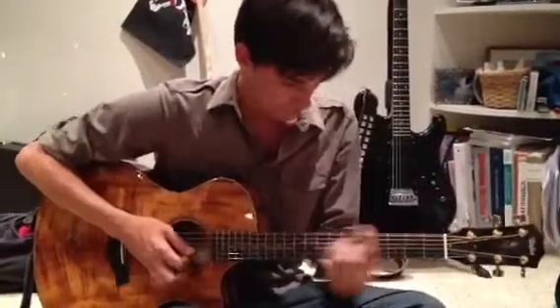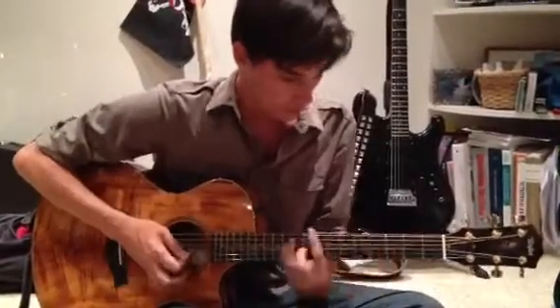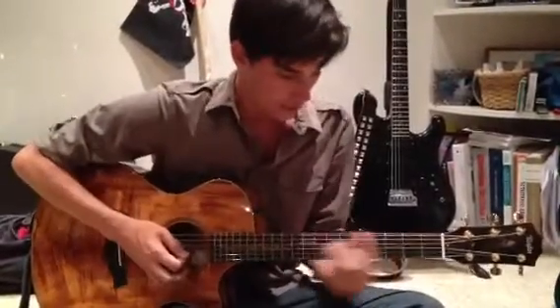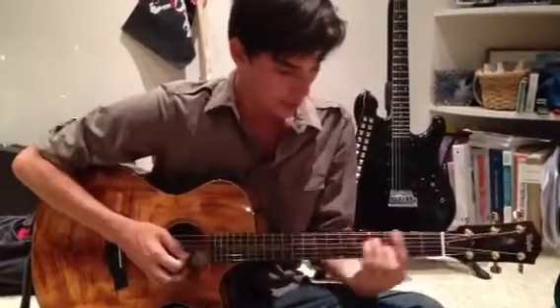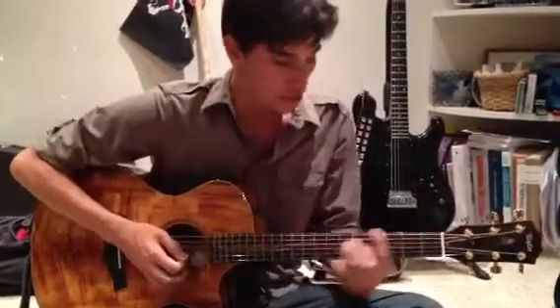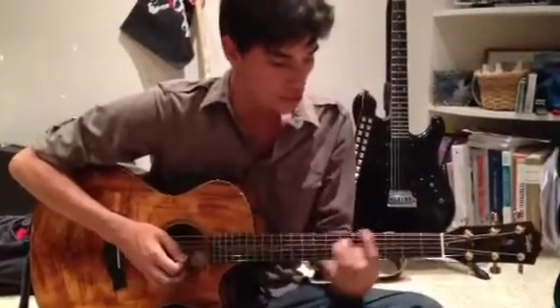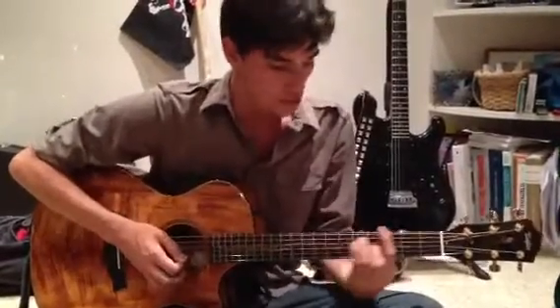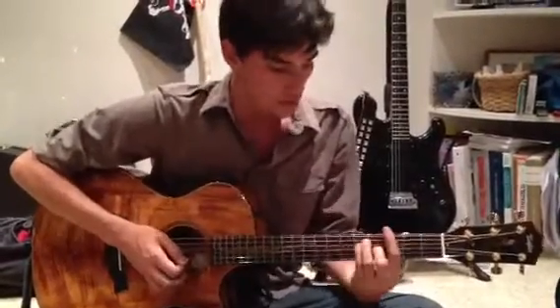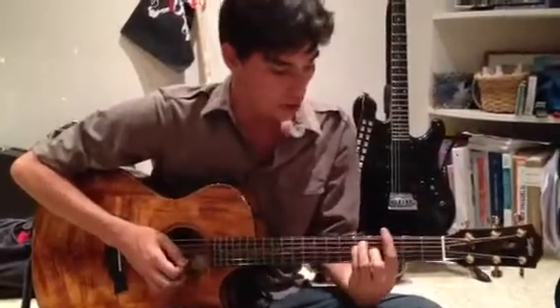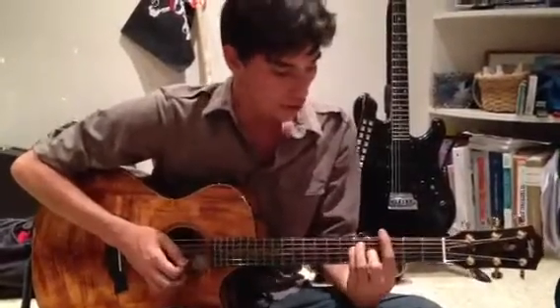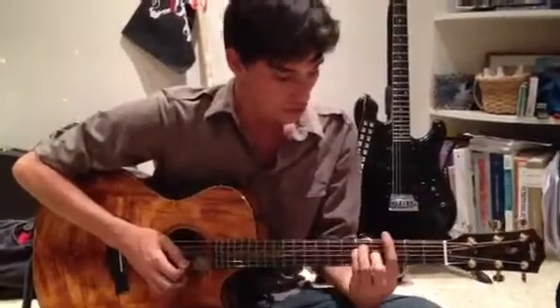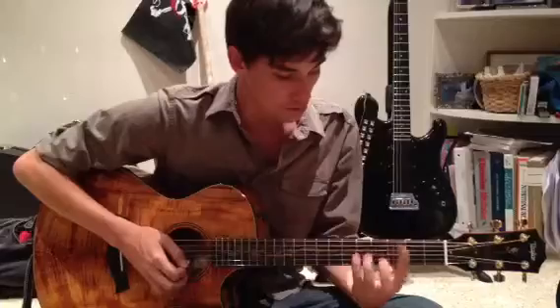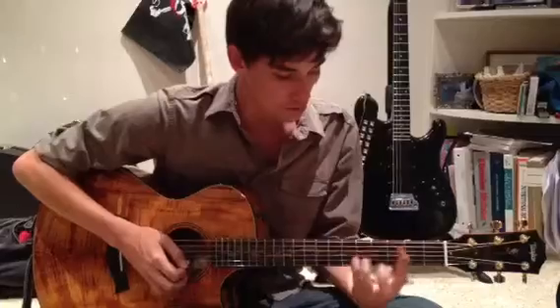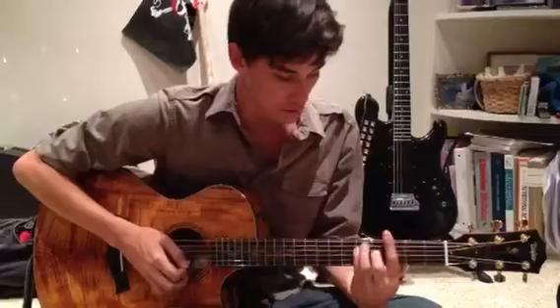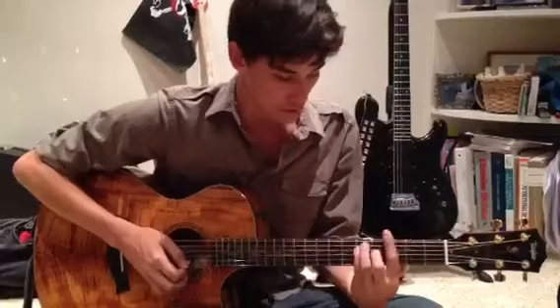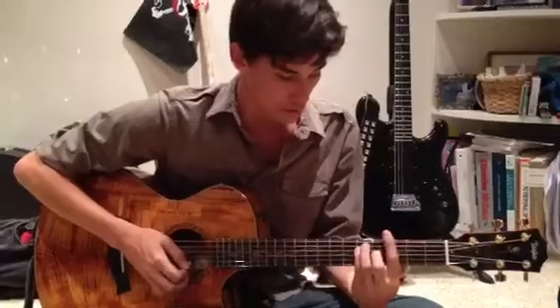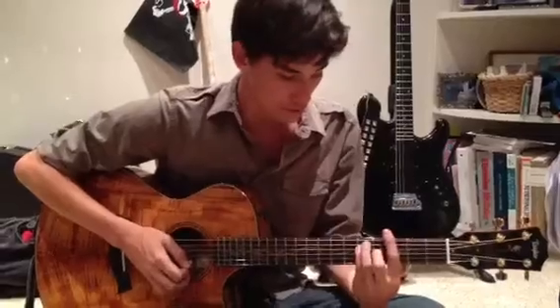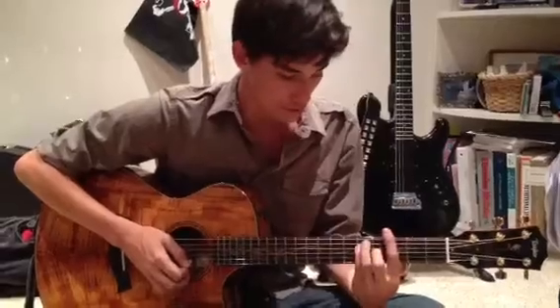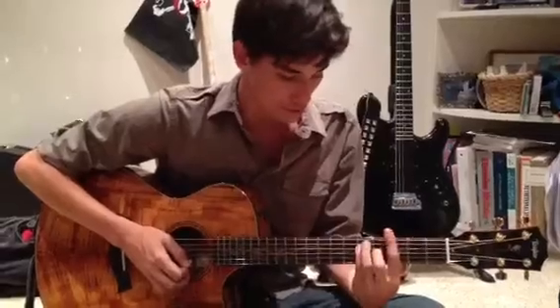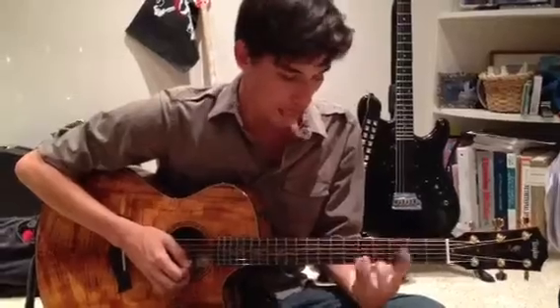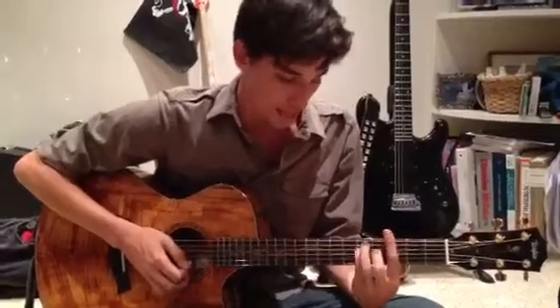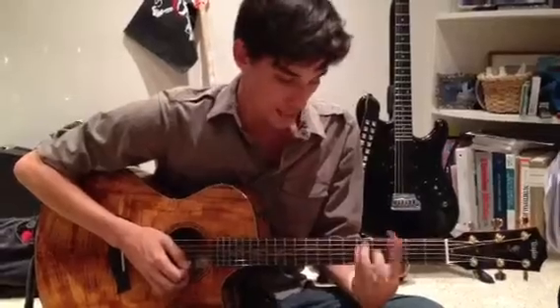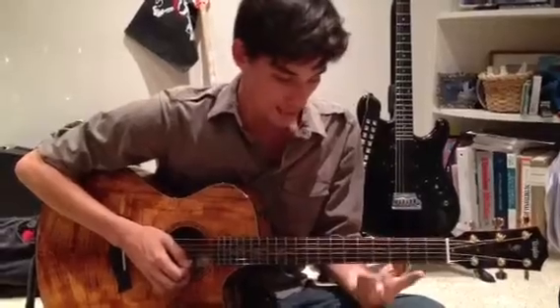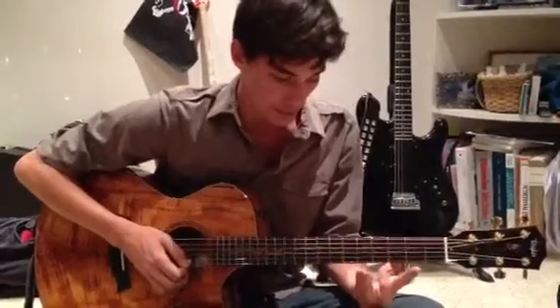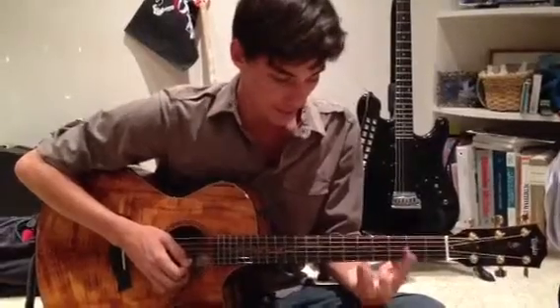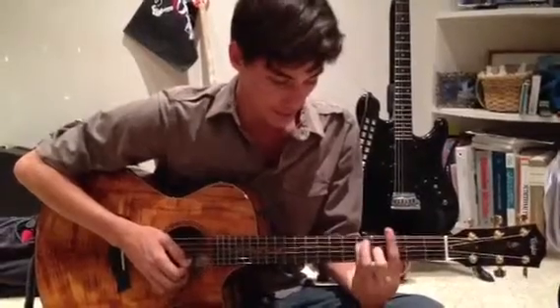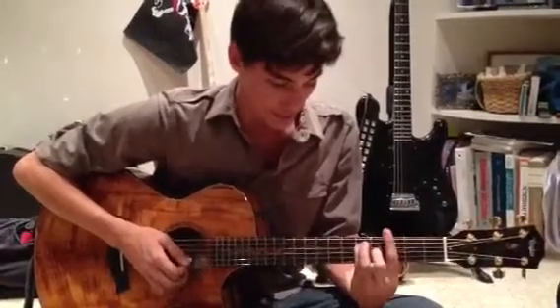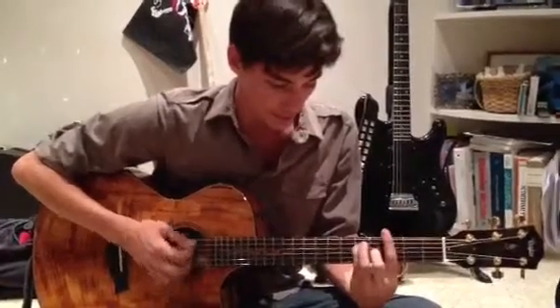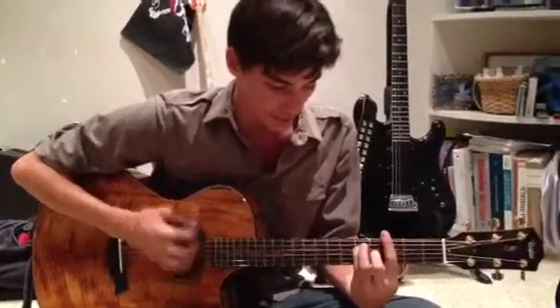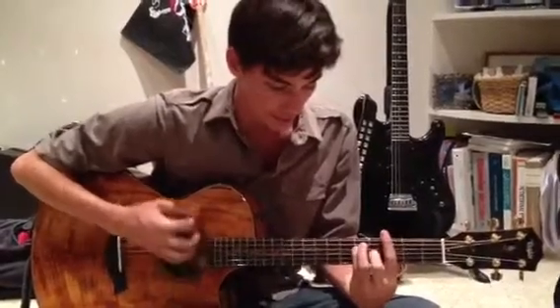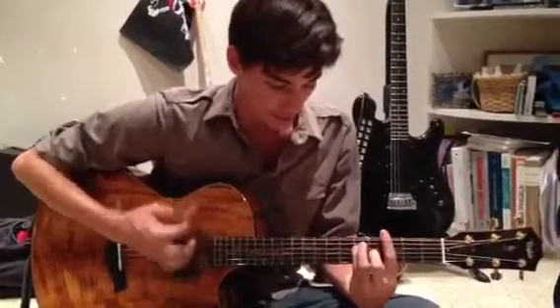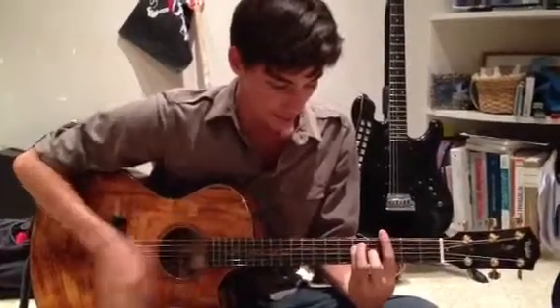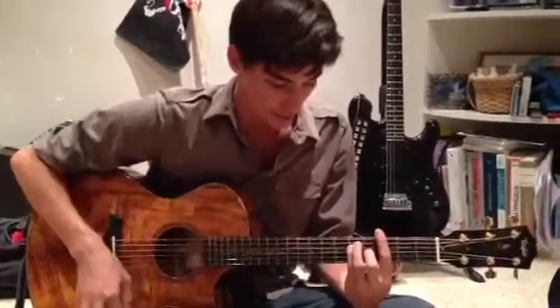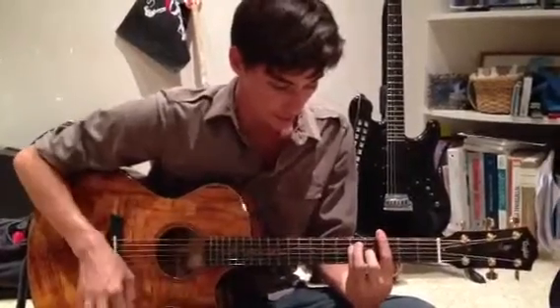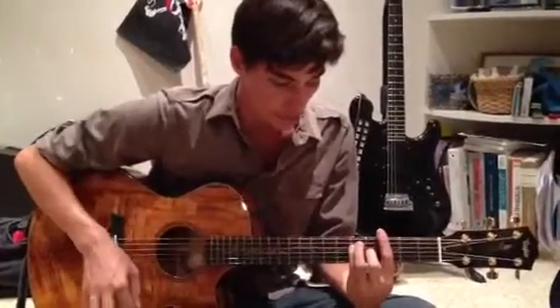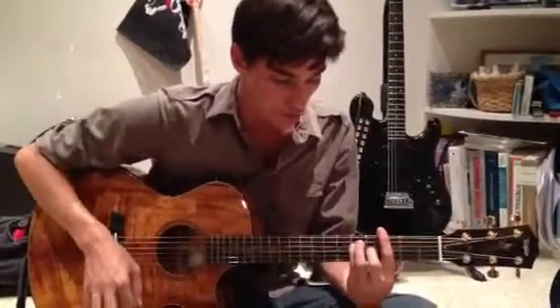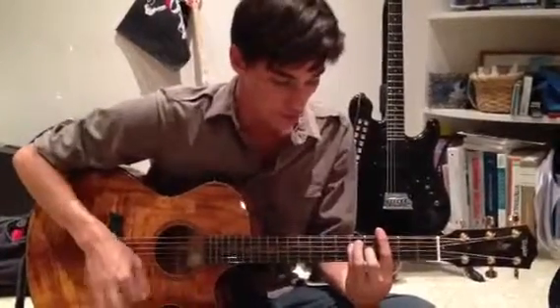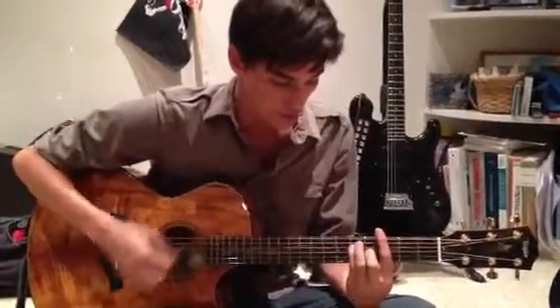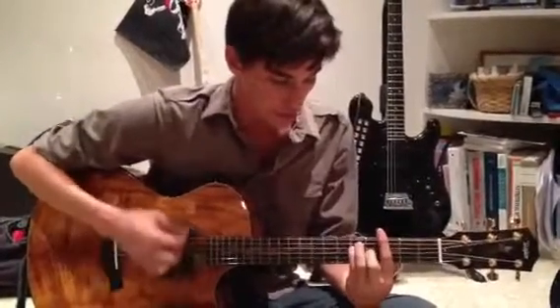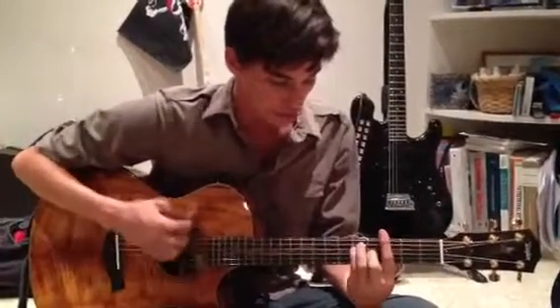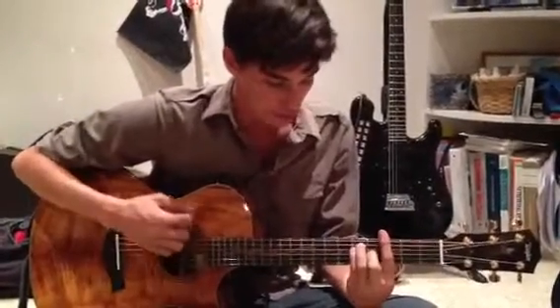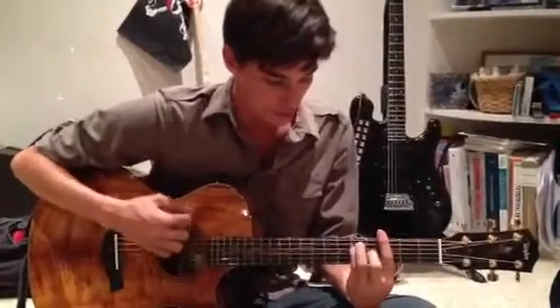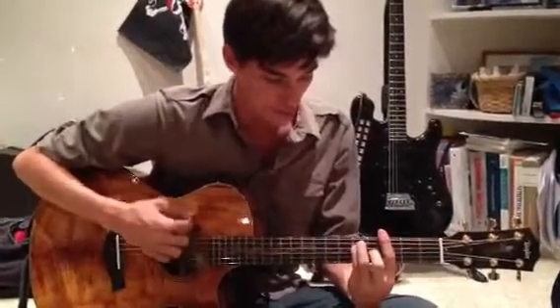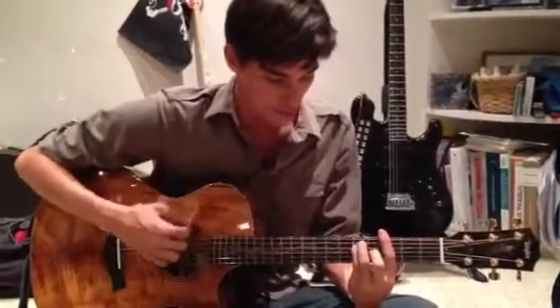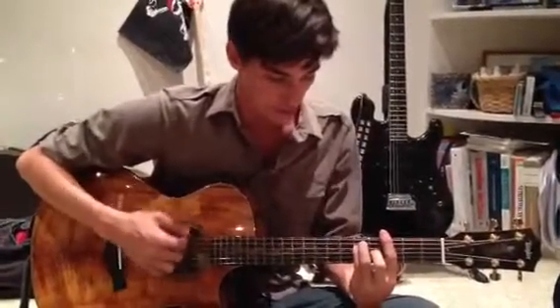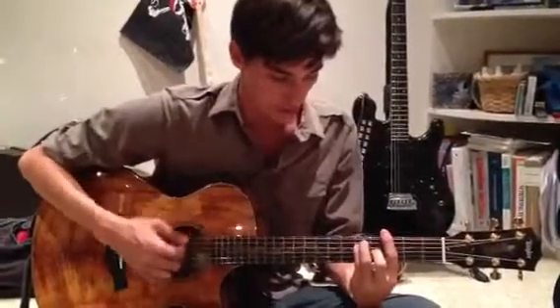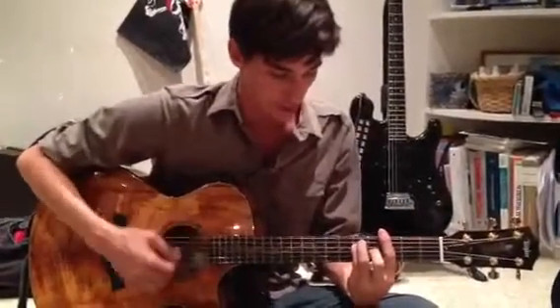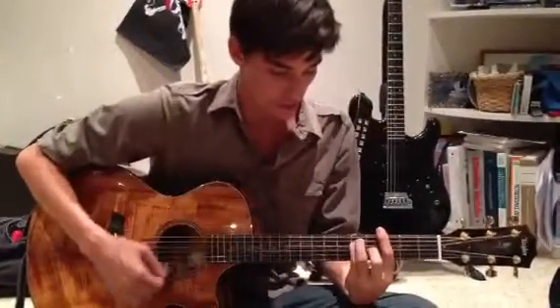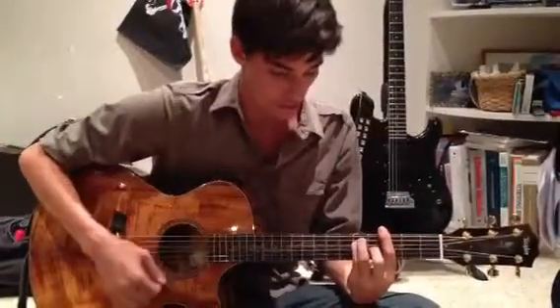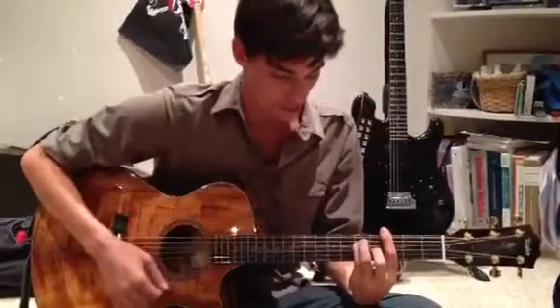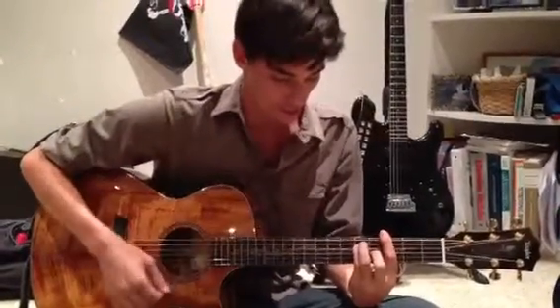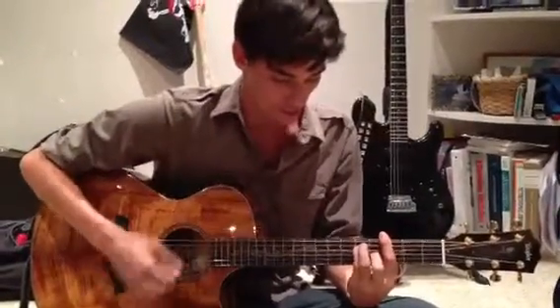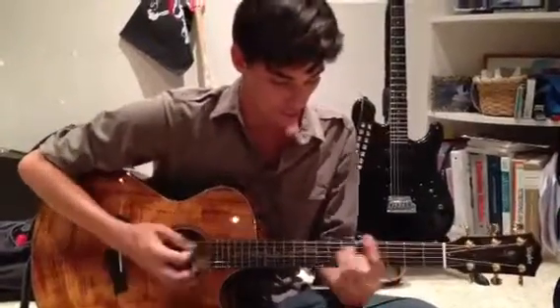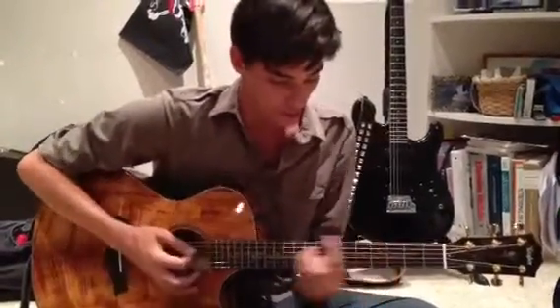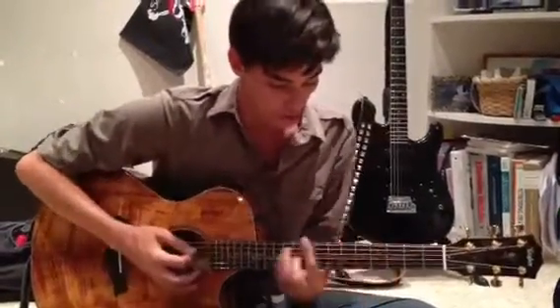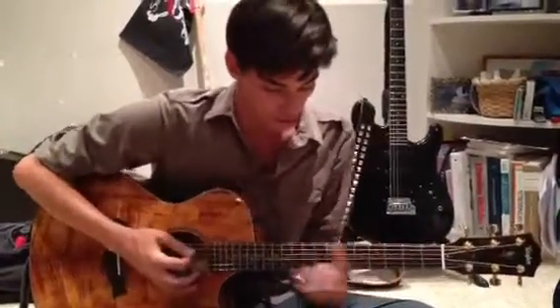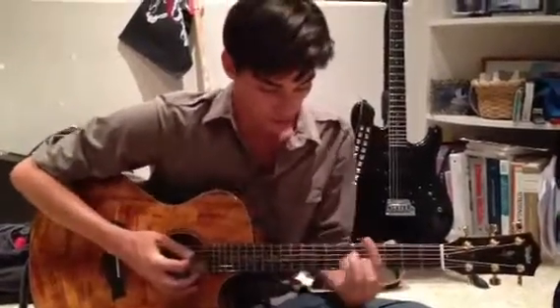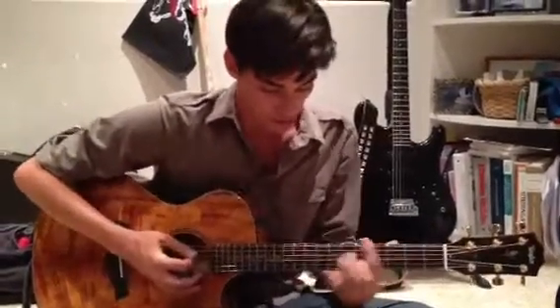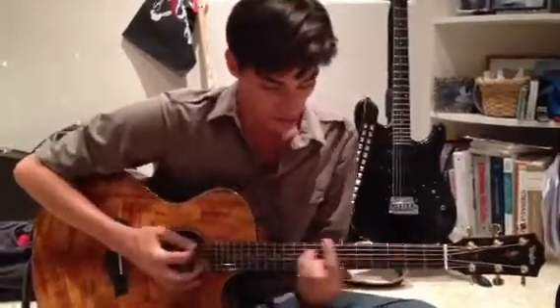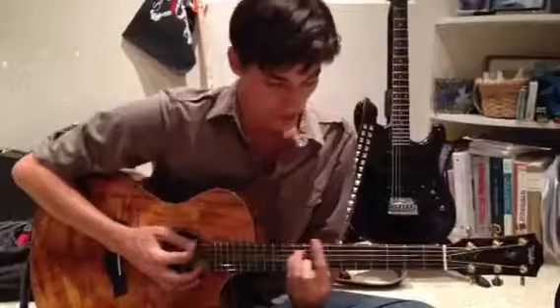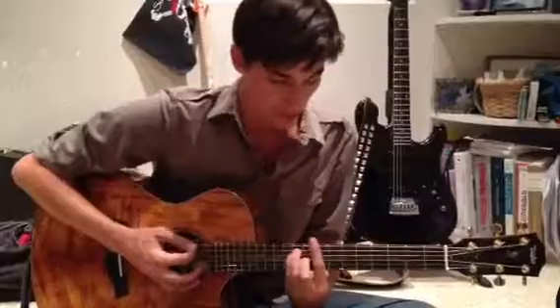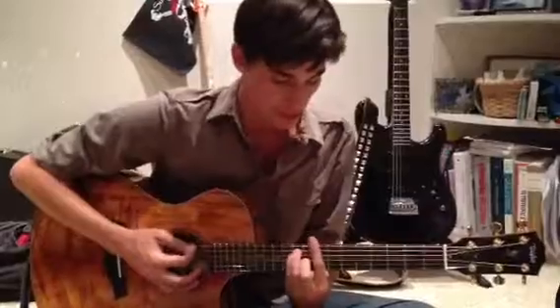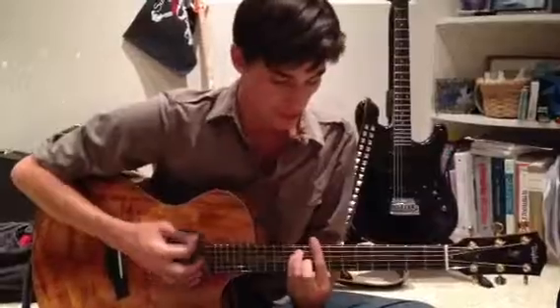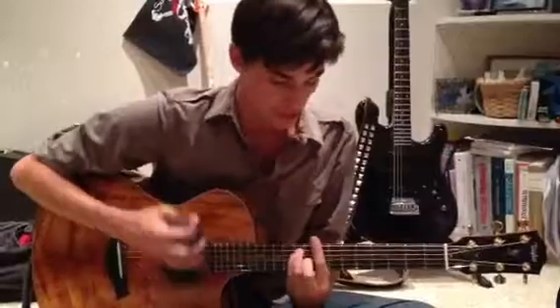All we're doing there is I'm just relaxing my left hand to get the mute as opposed to the strum. So I'll do it slow one more time.